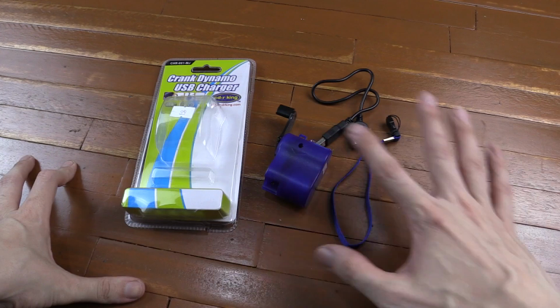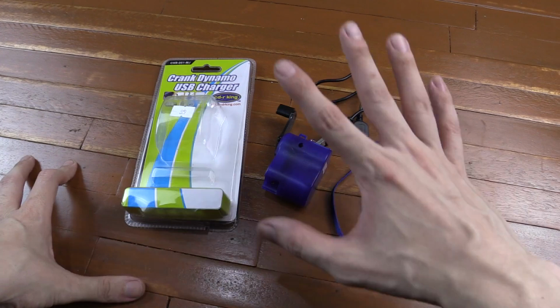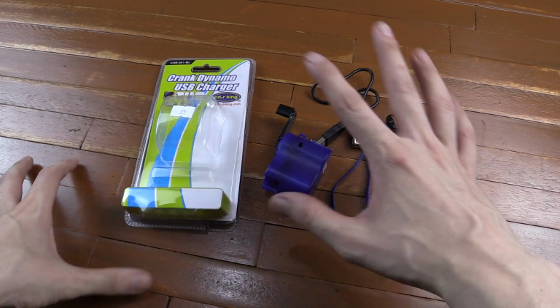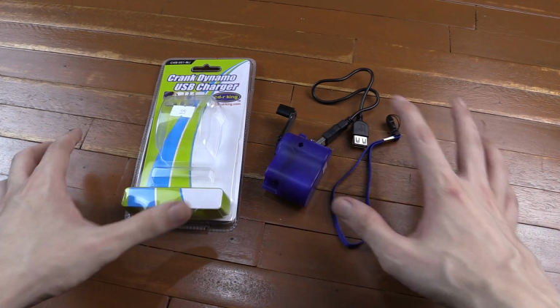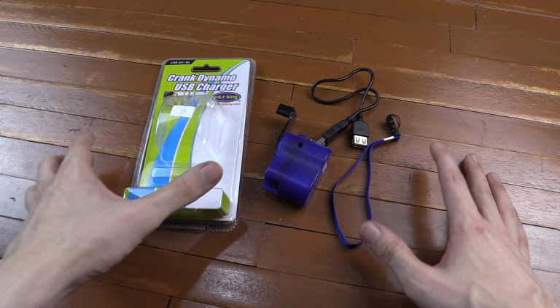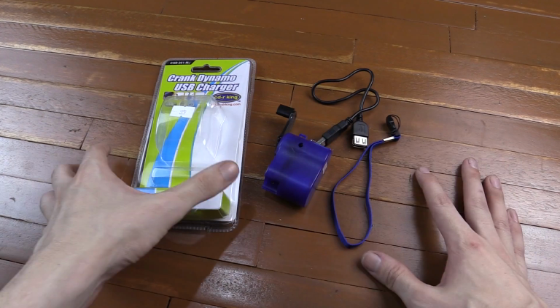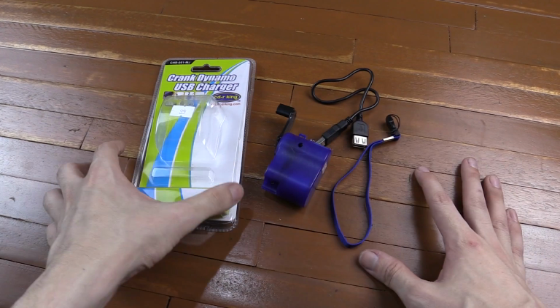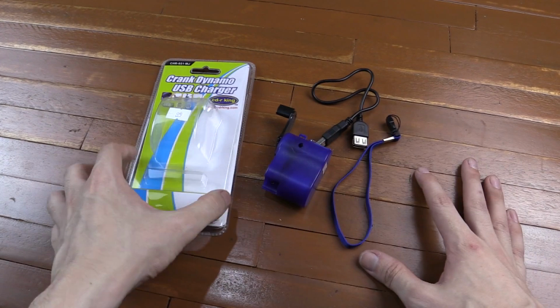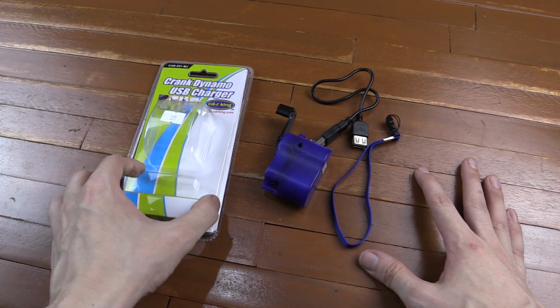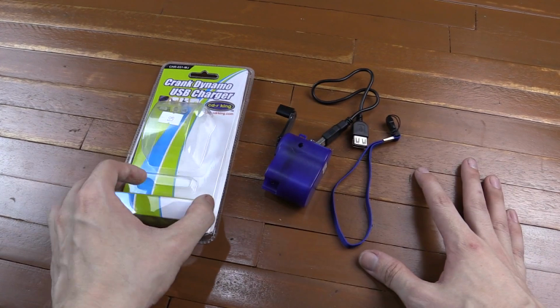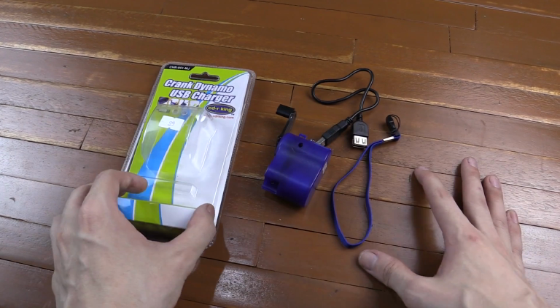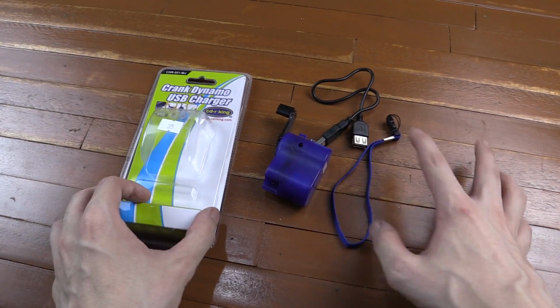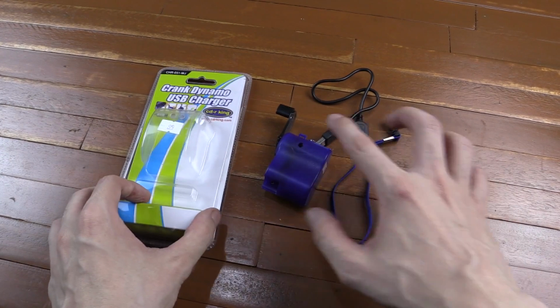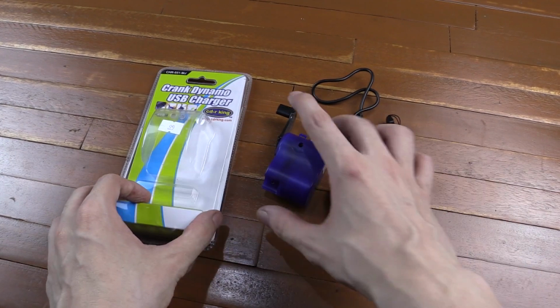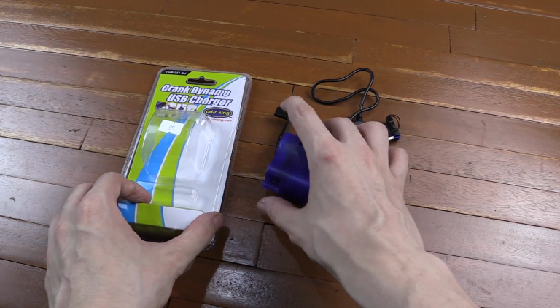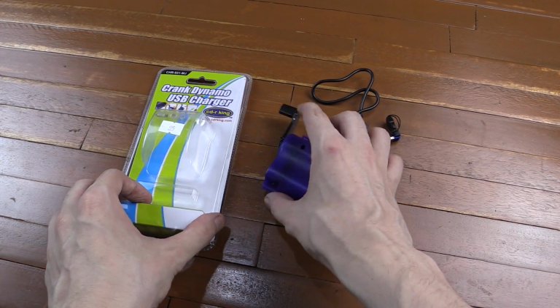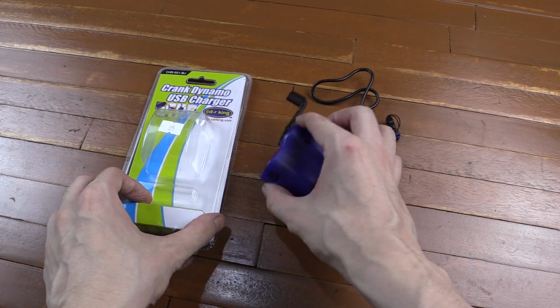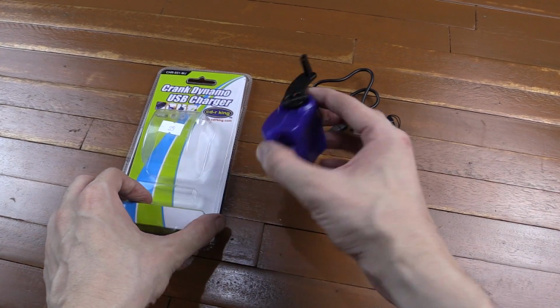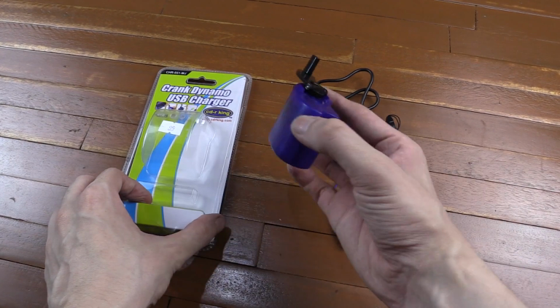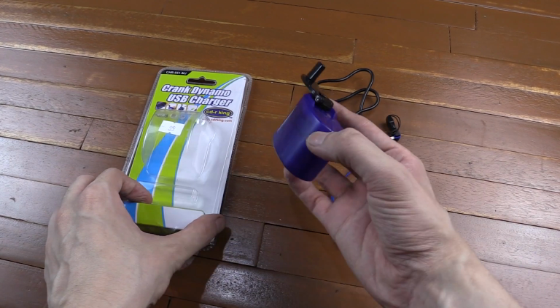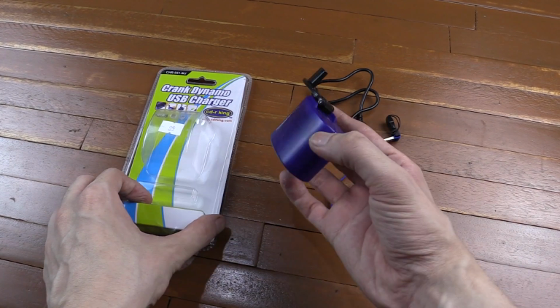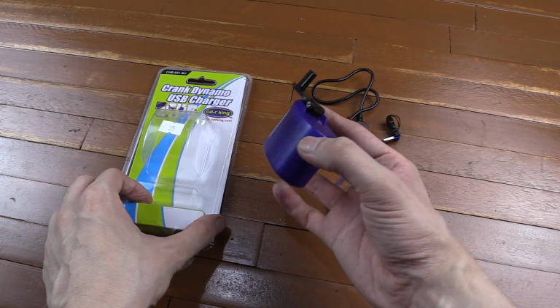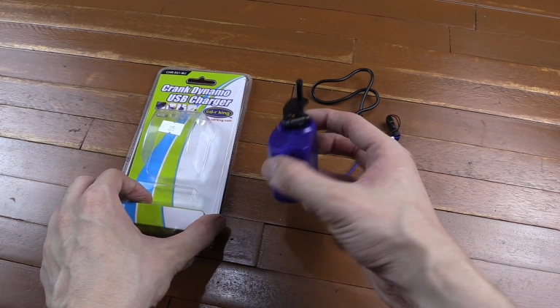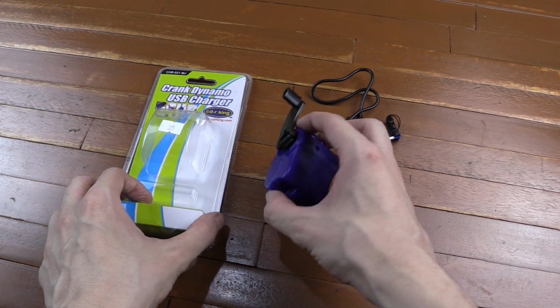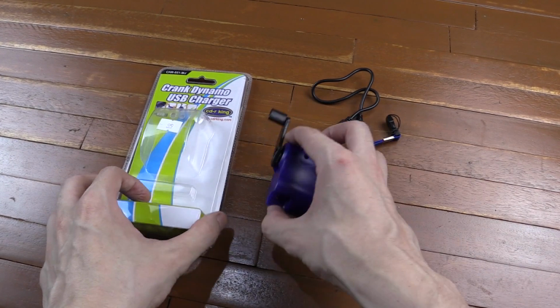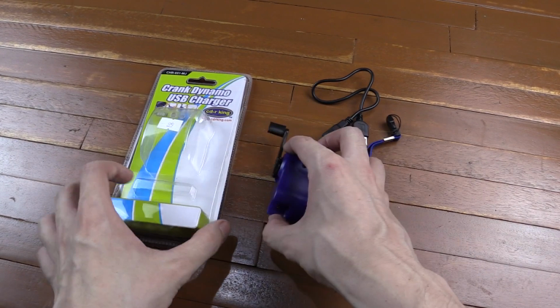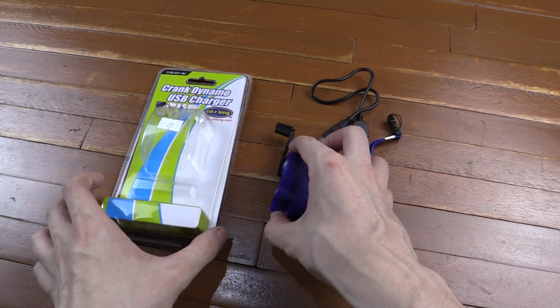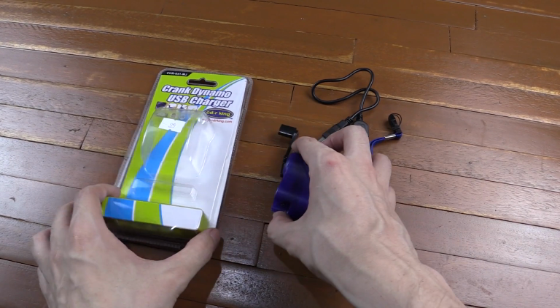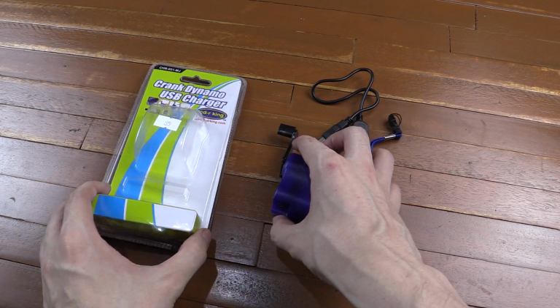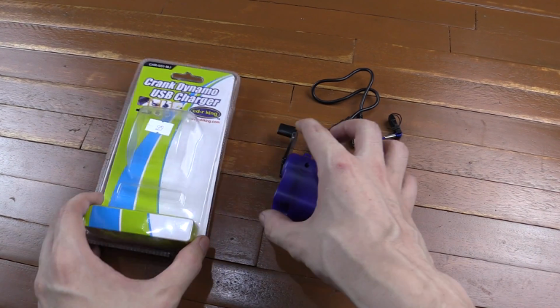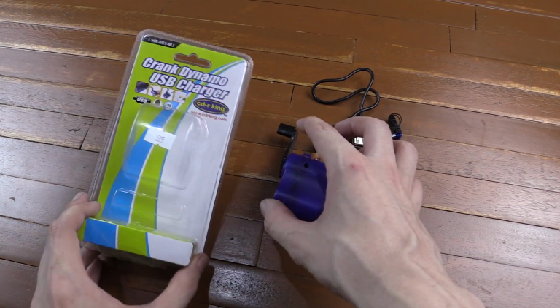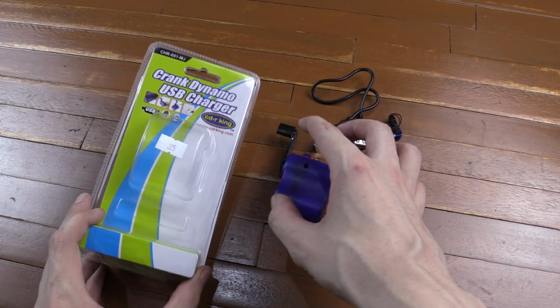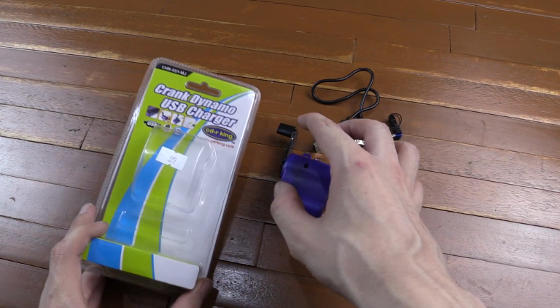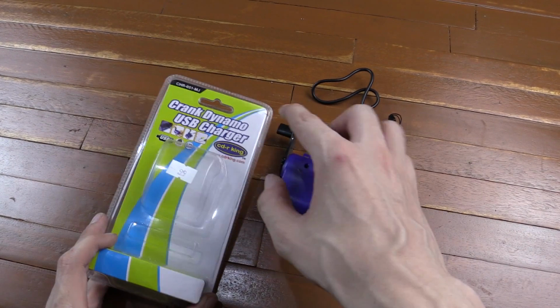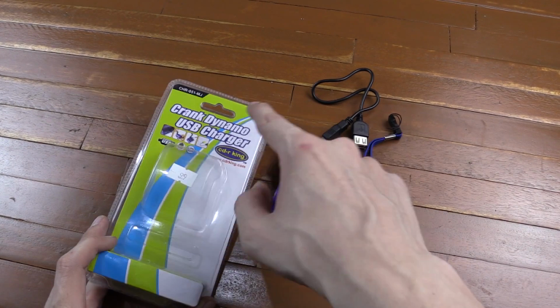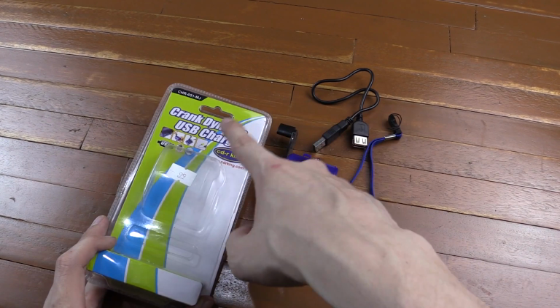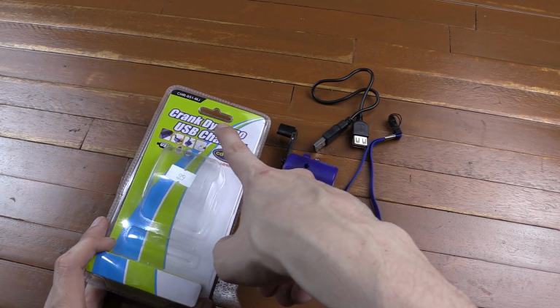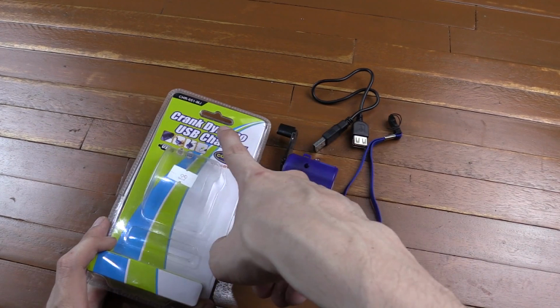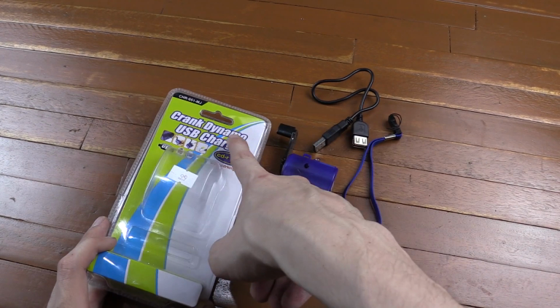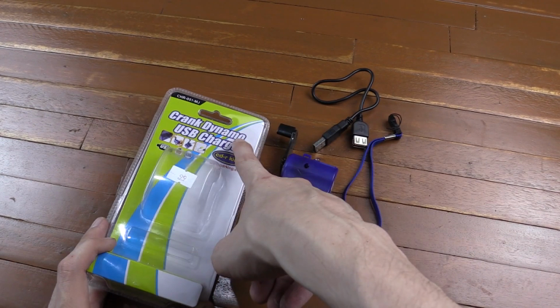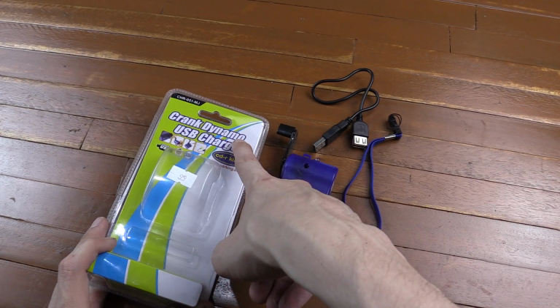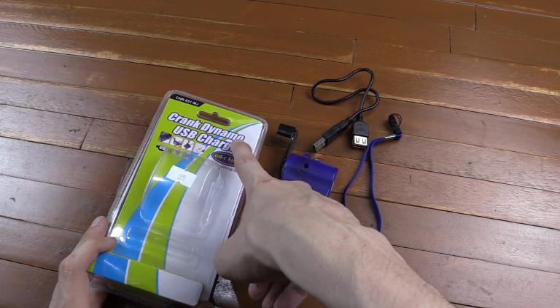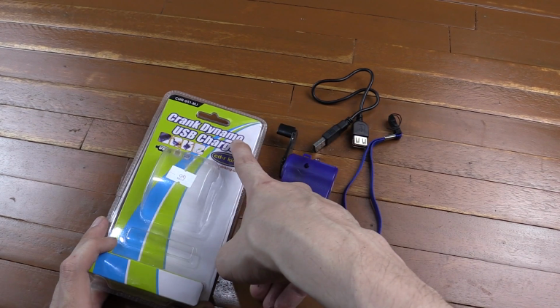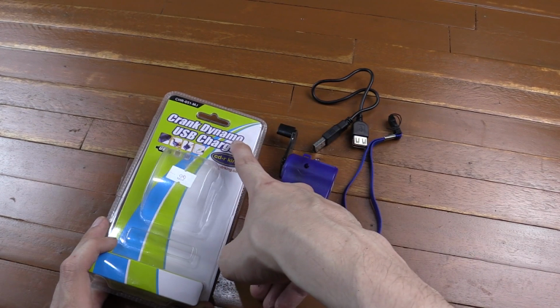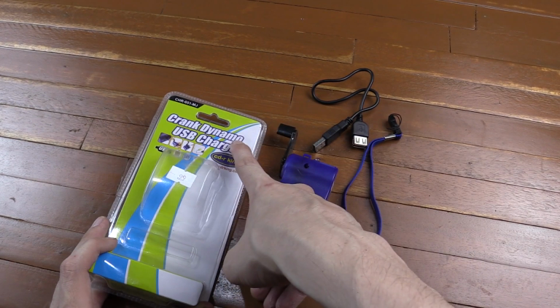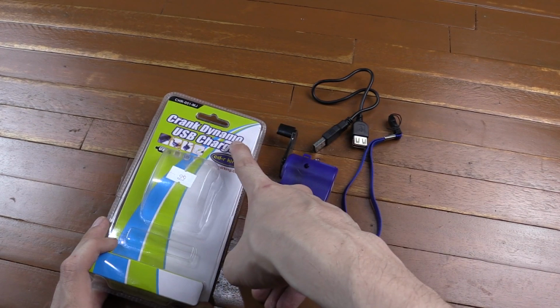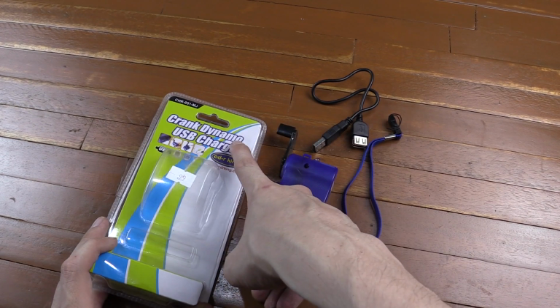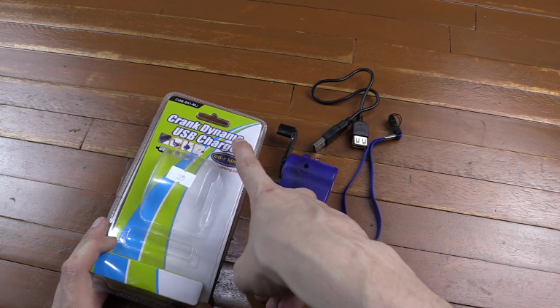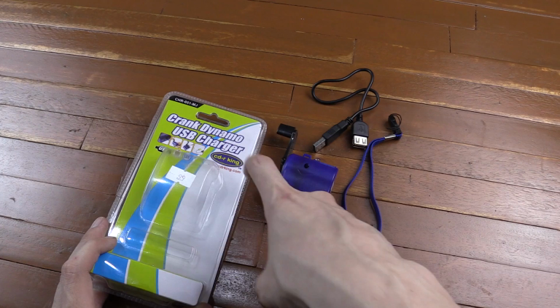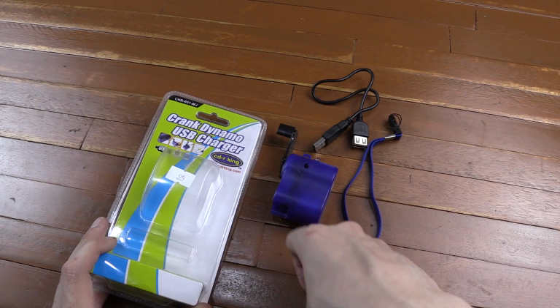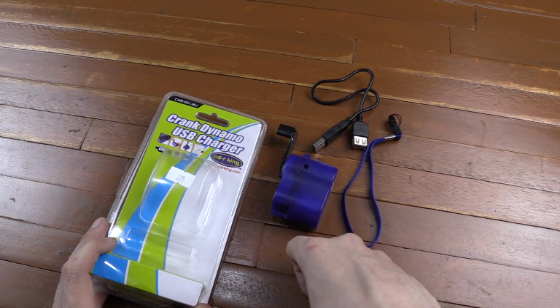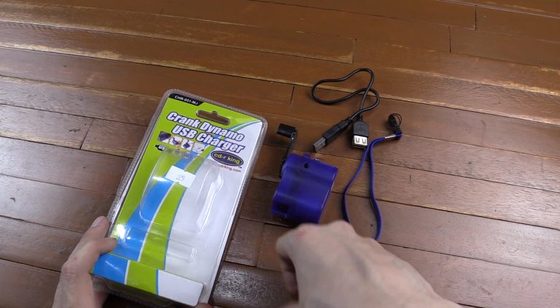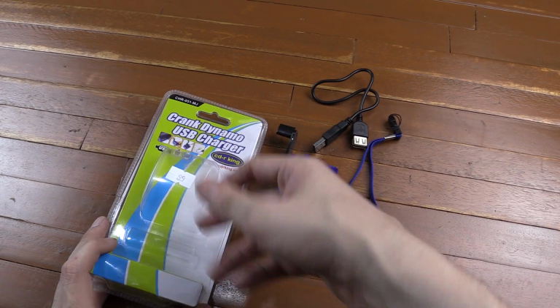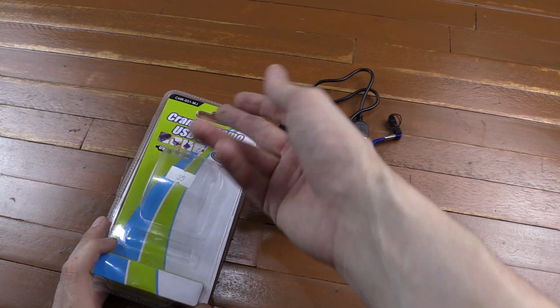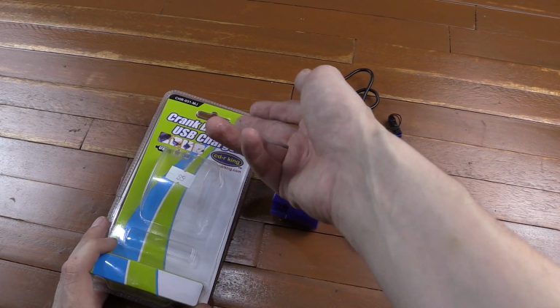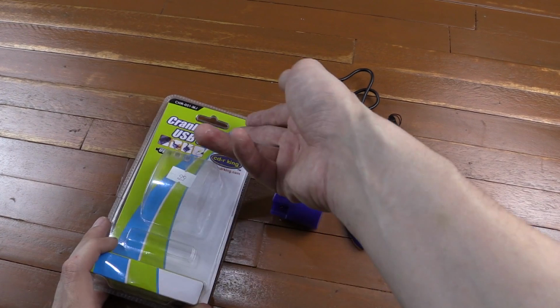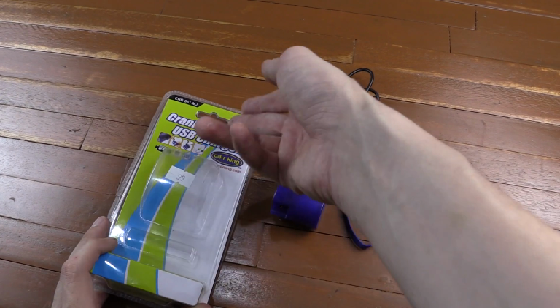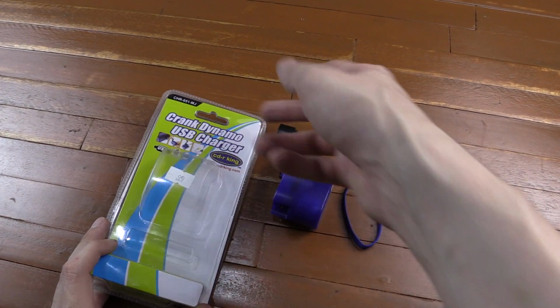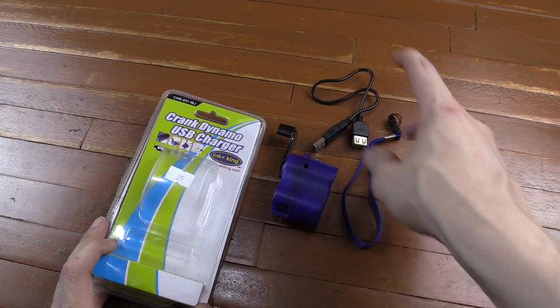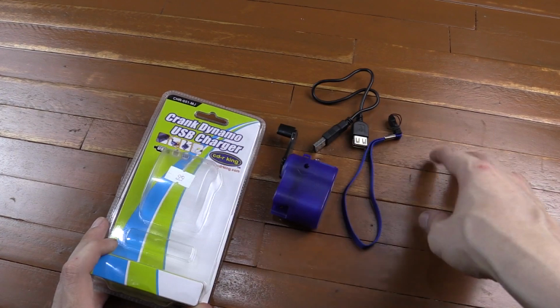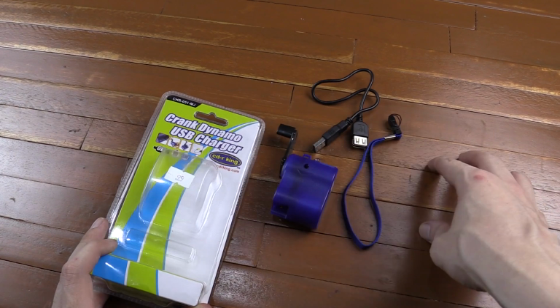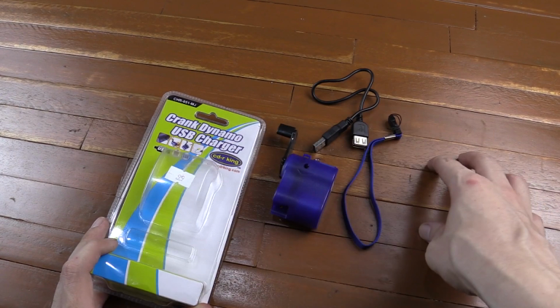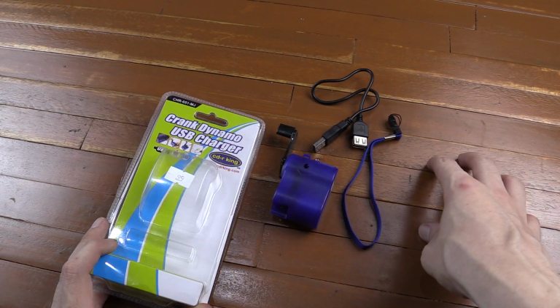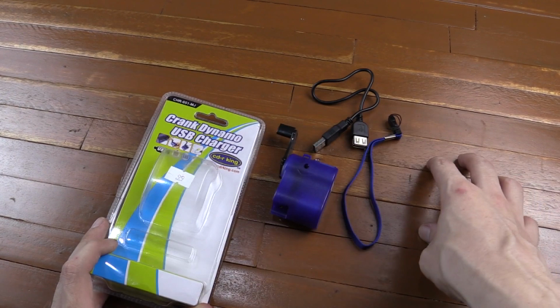Hi everyone, today we're going to take a look at this hand crank generator from CDR King, often referred to as a Dynamo, which is actually a brand name.